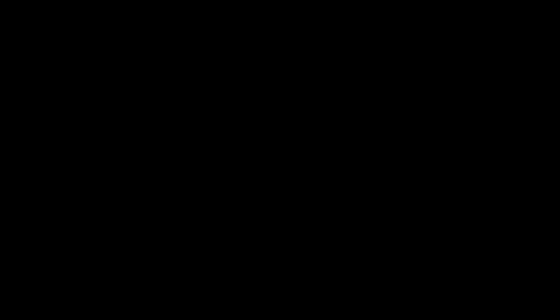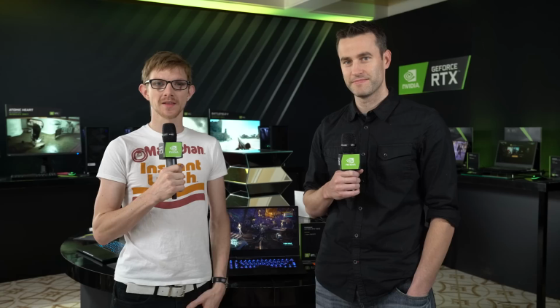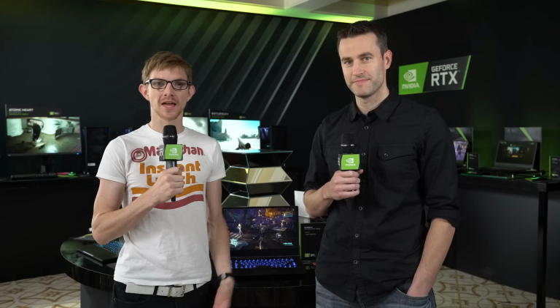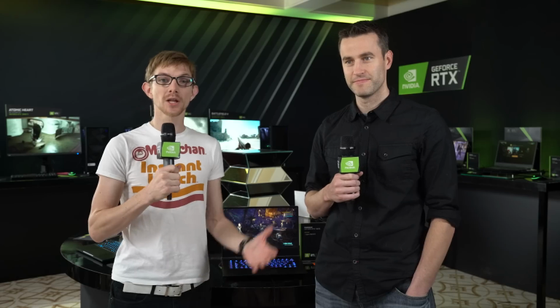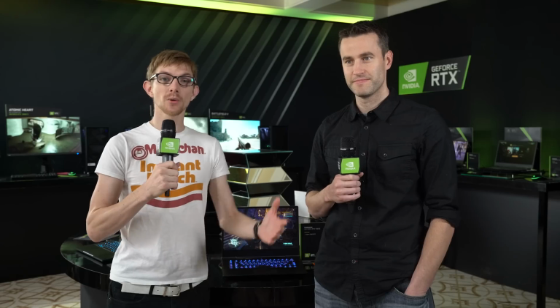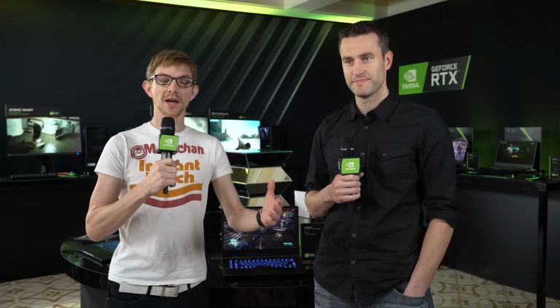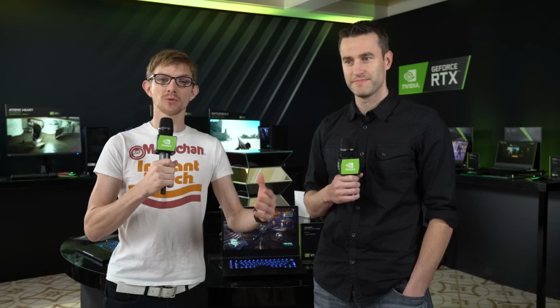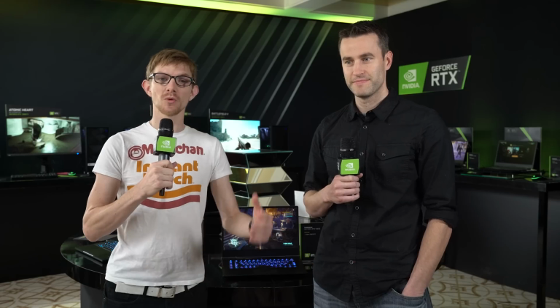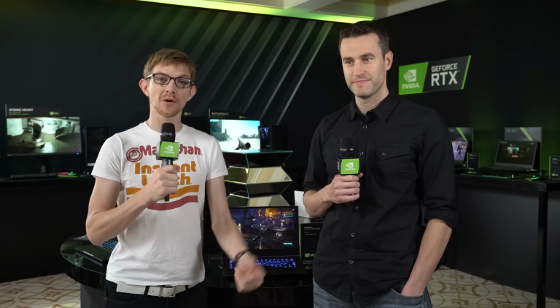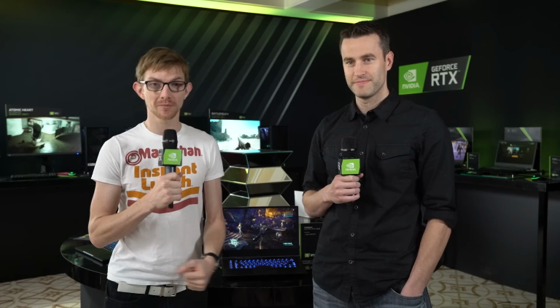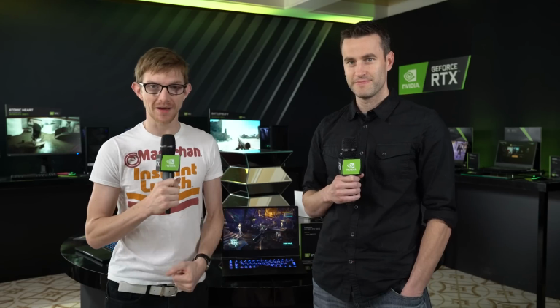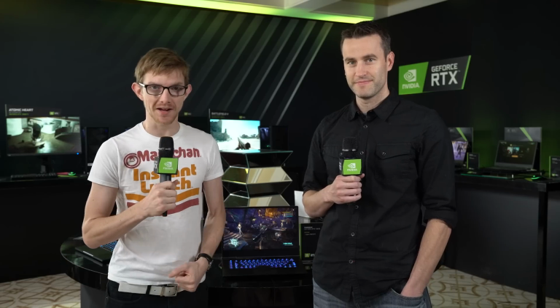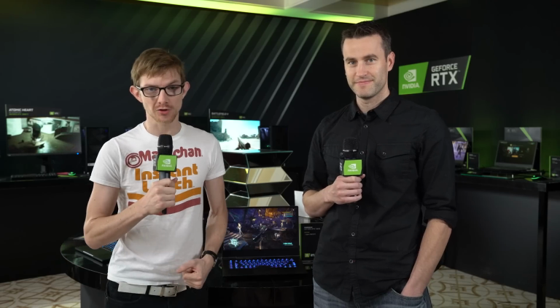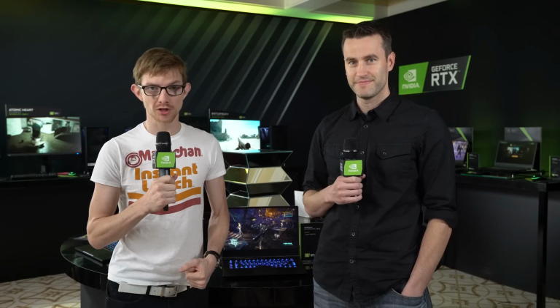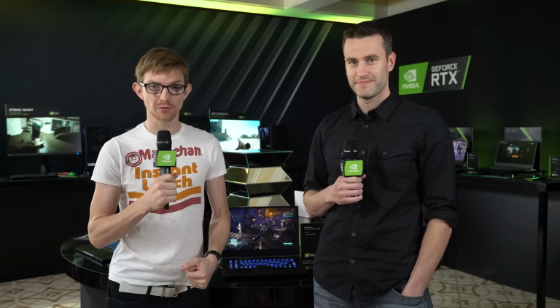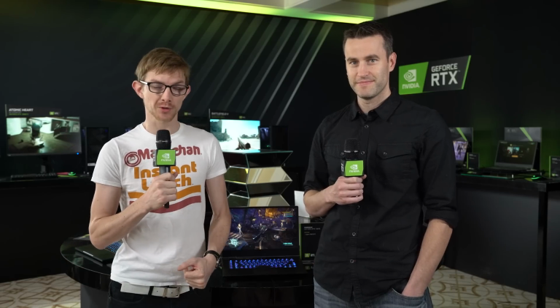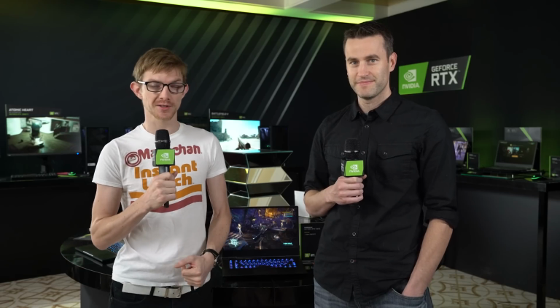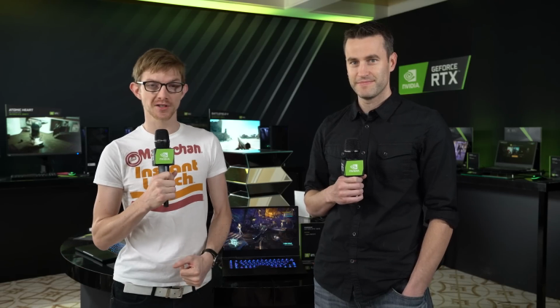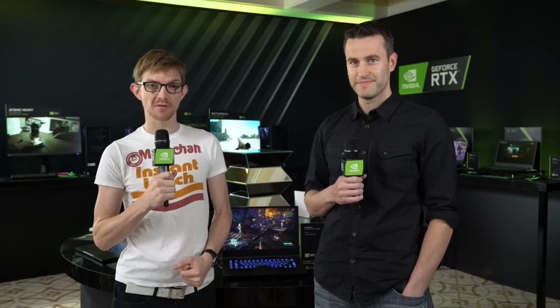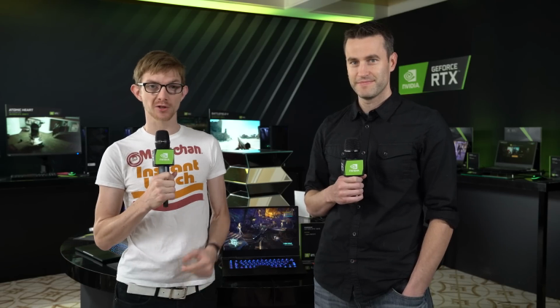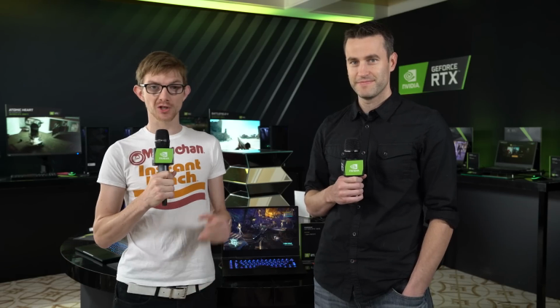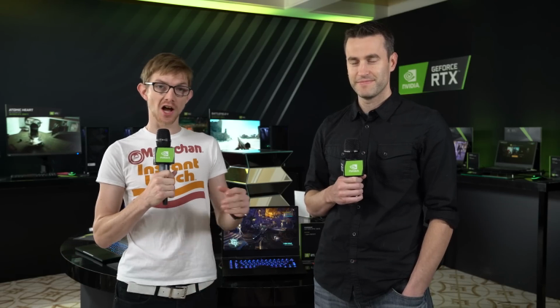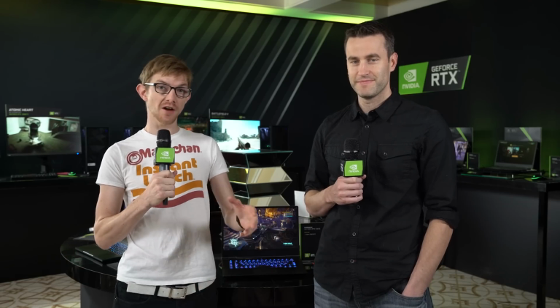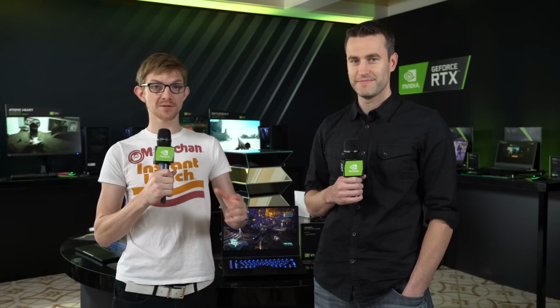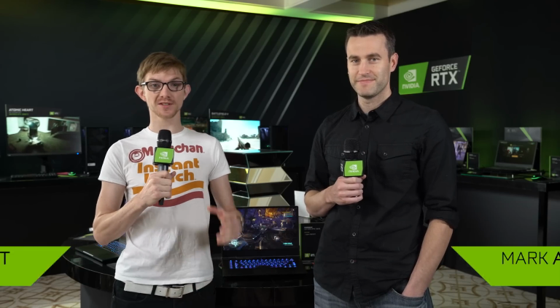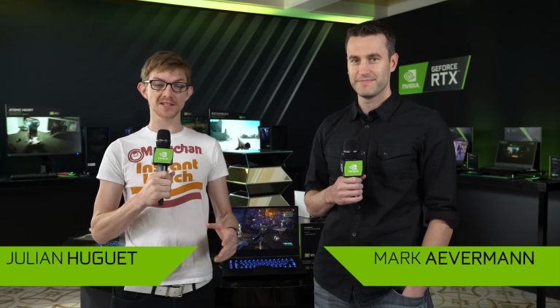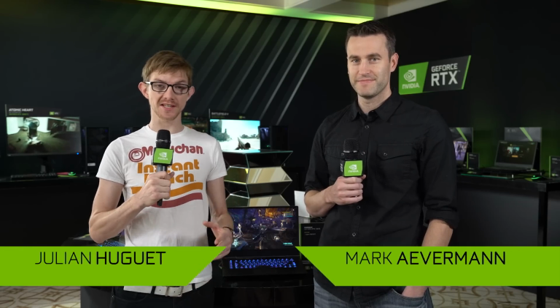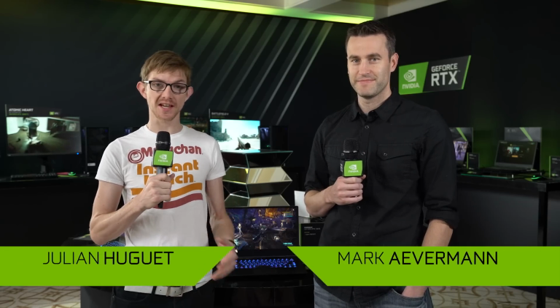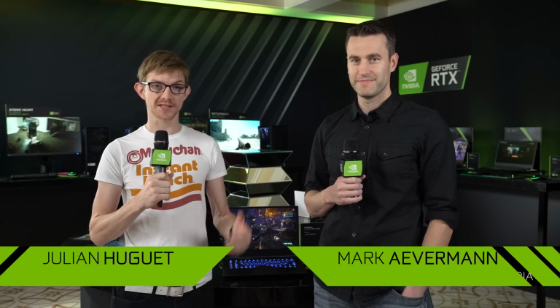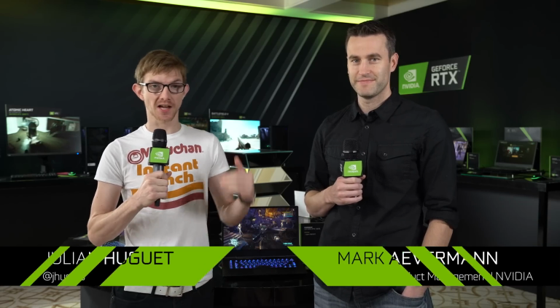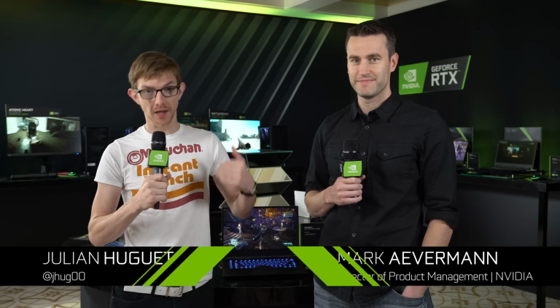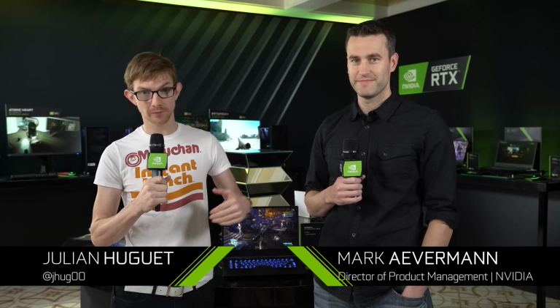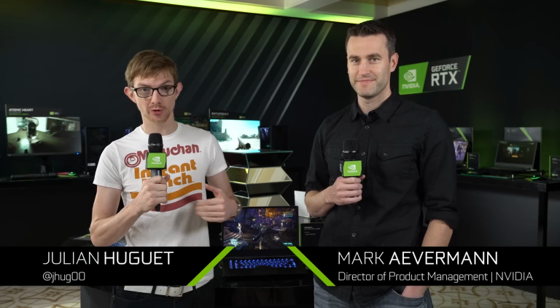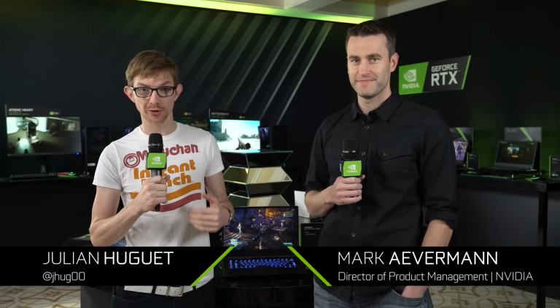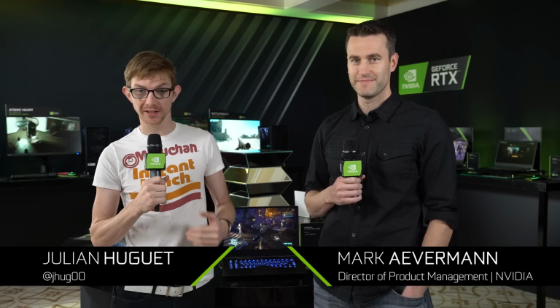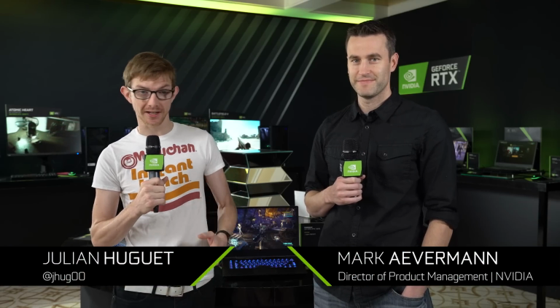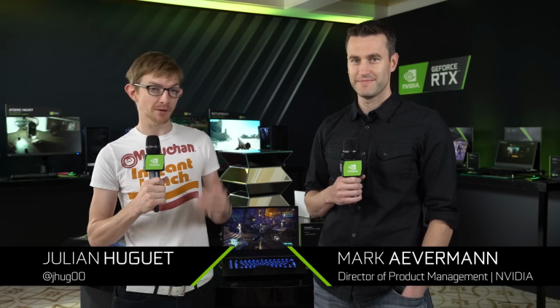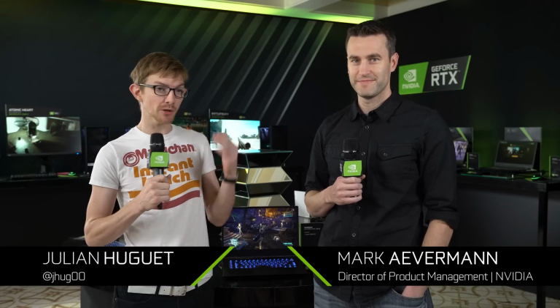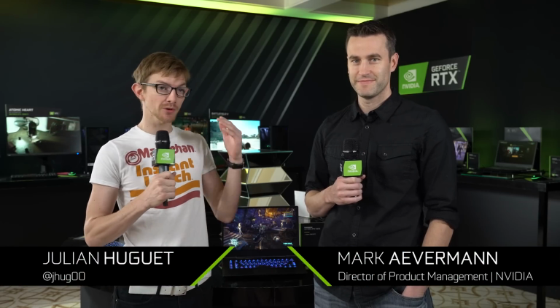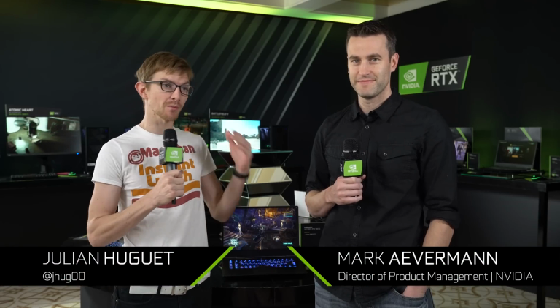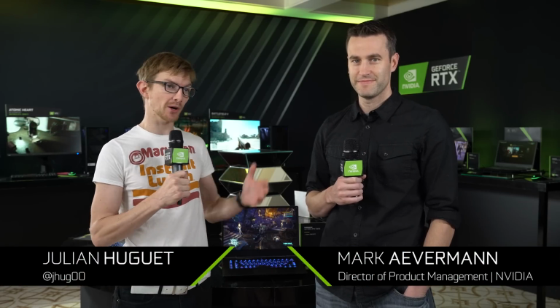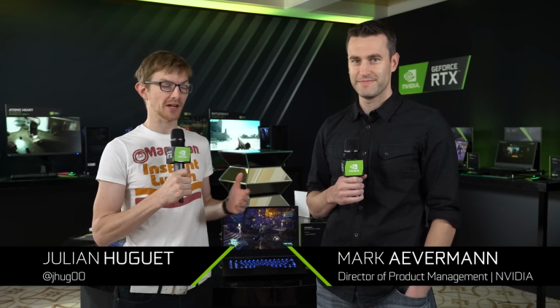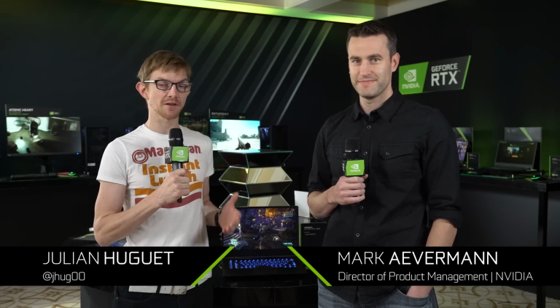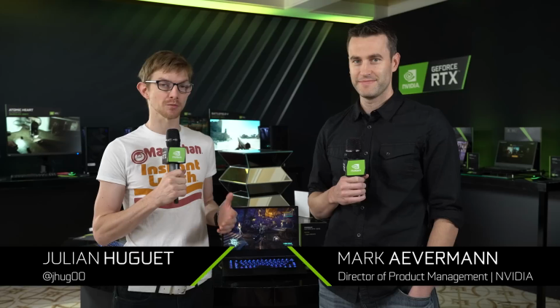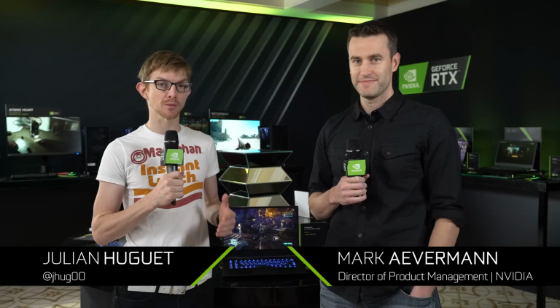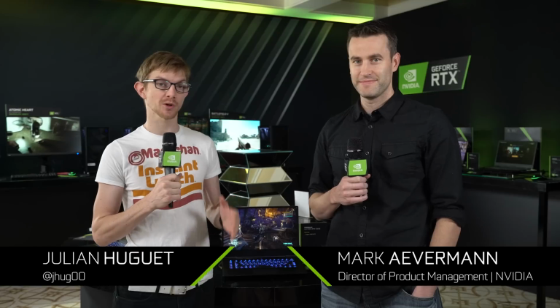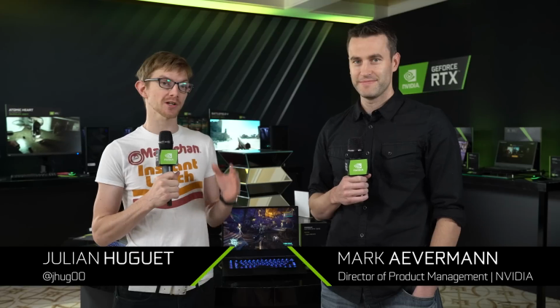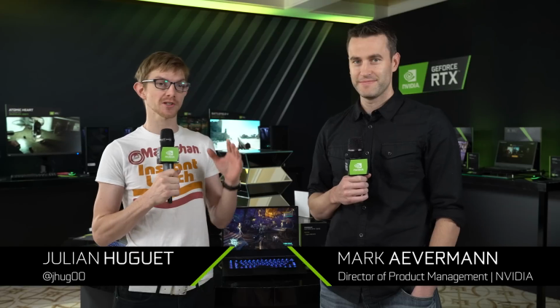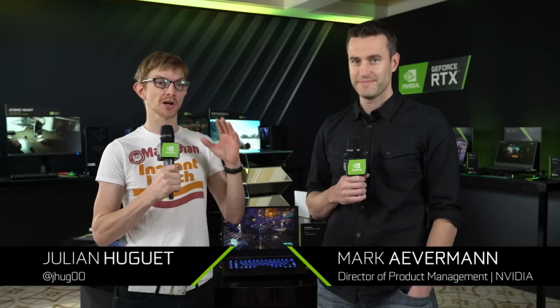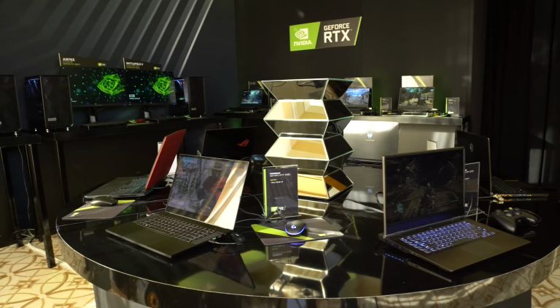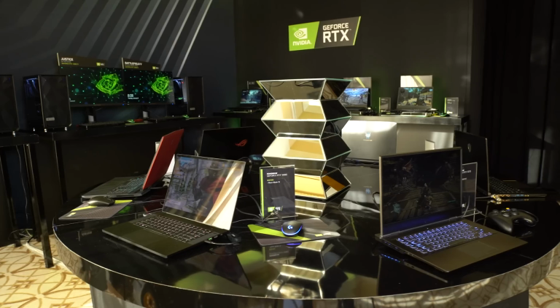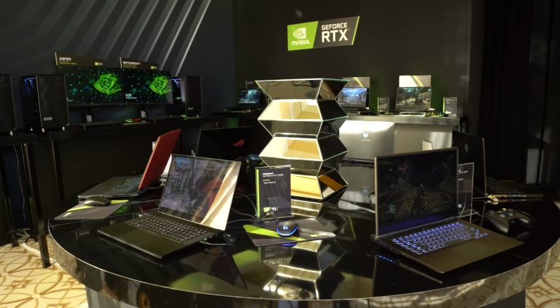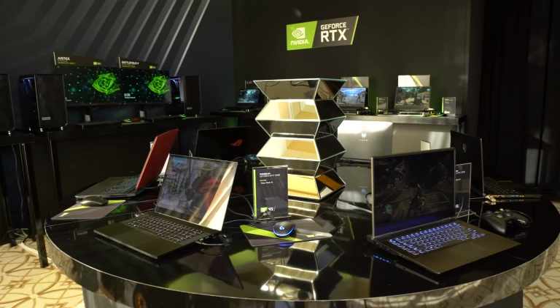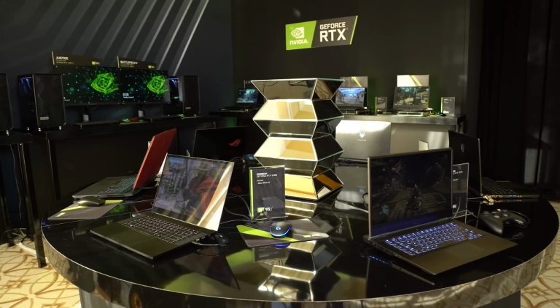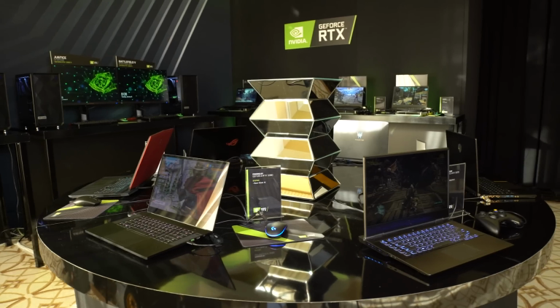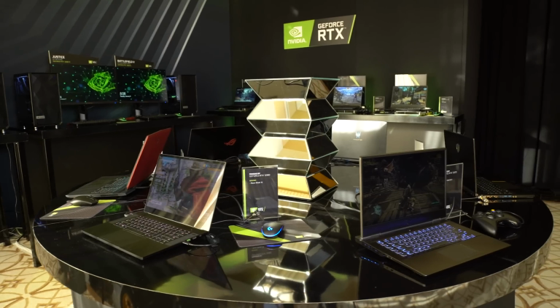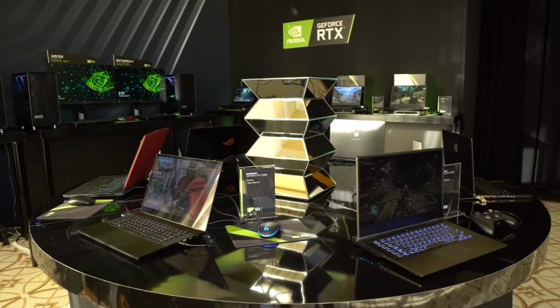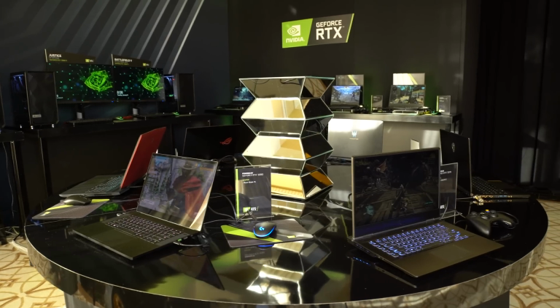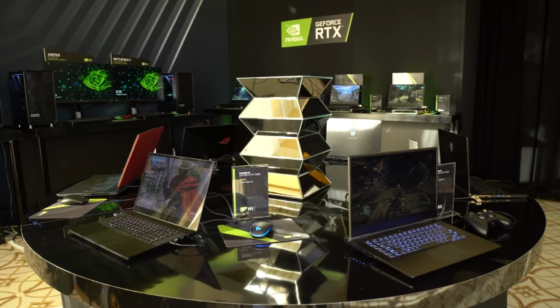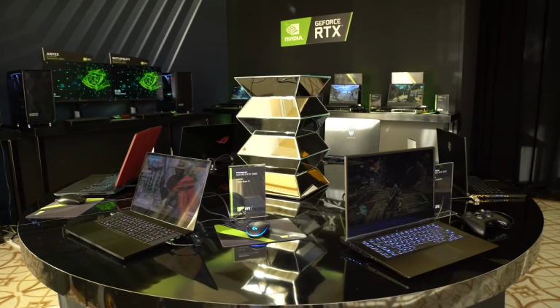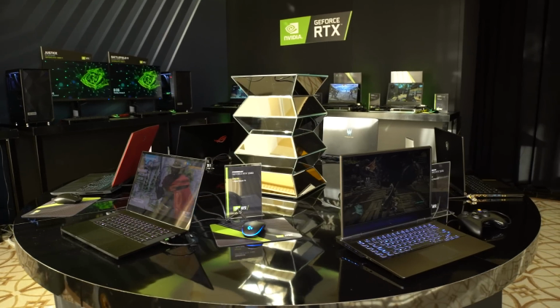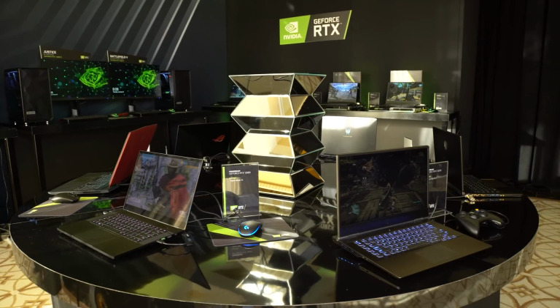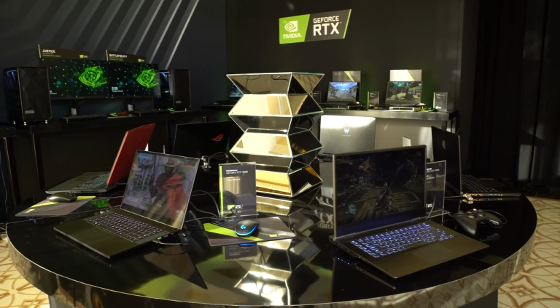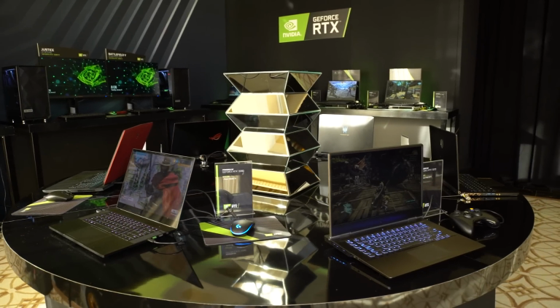Hello and welcome back to GeForce's coverage of CES. I'm Julian and I'm here with Mark Averman. We're going to talk about RTX laptops.